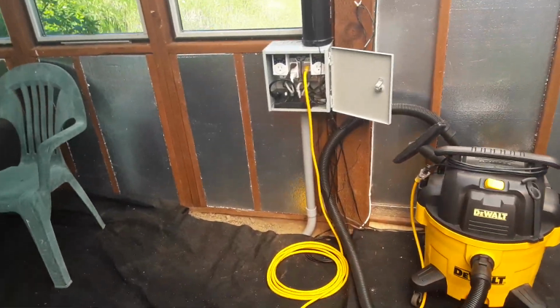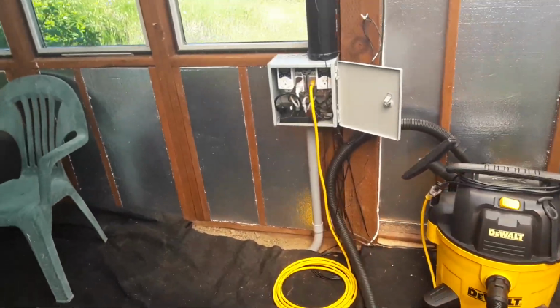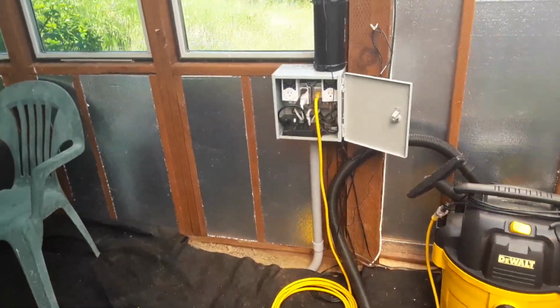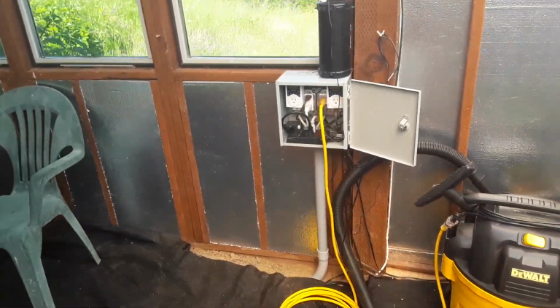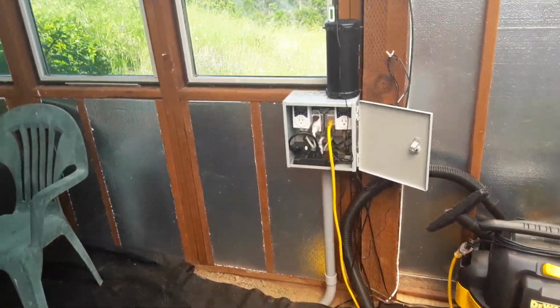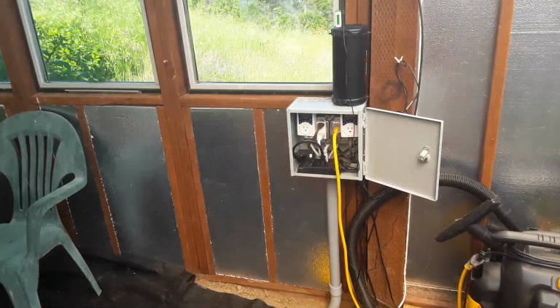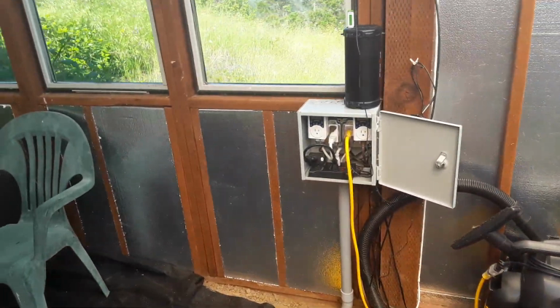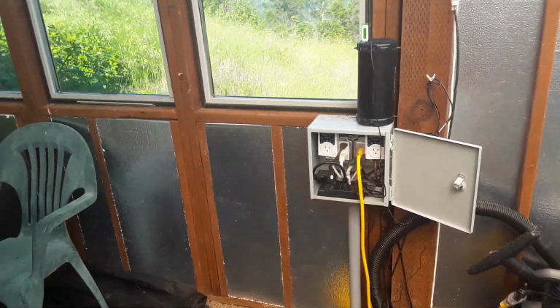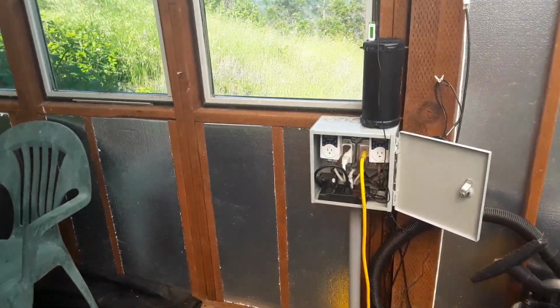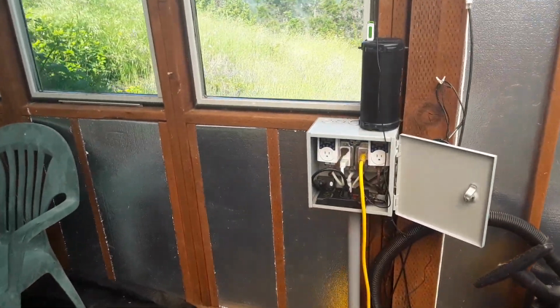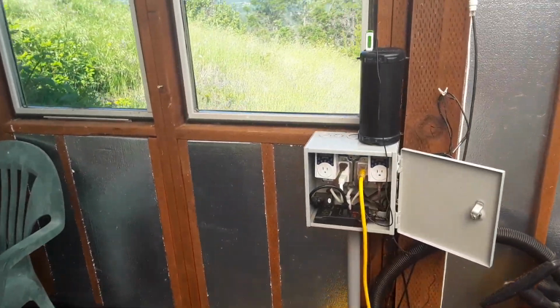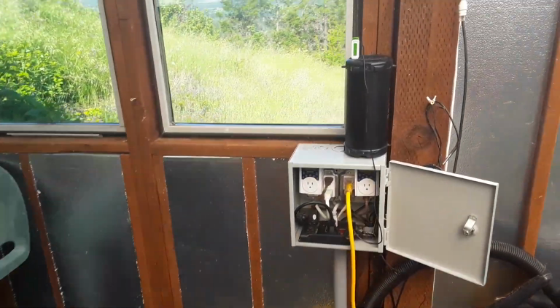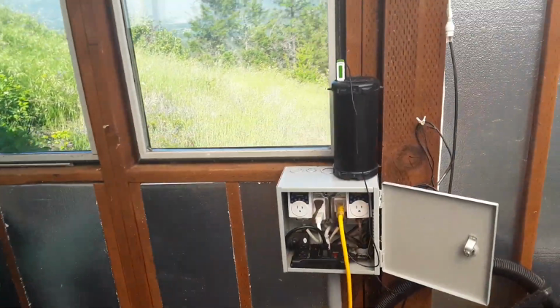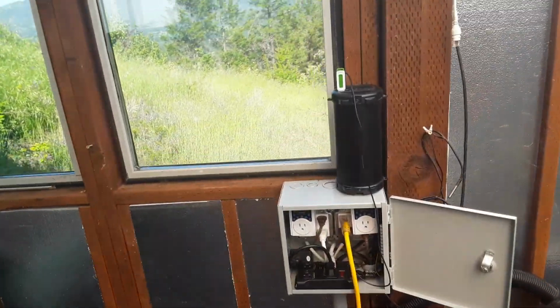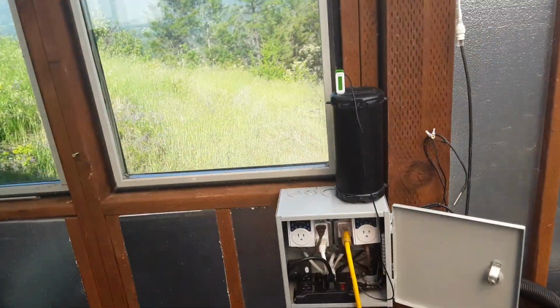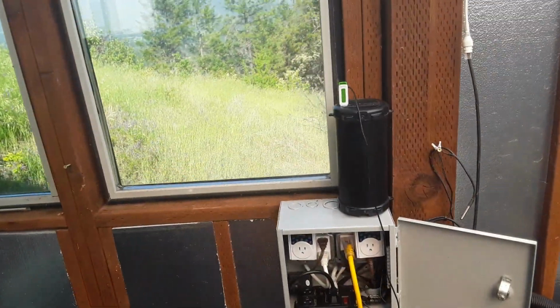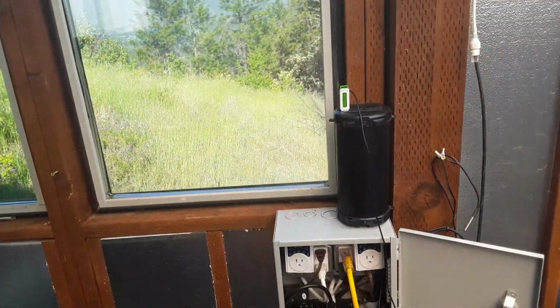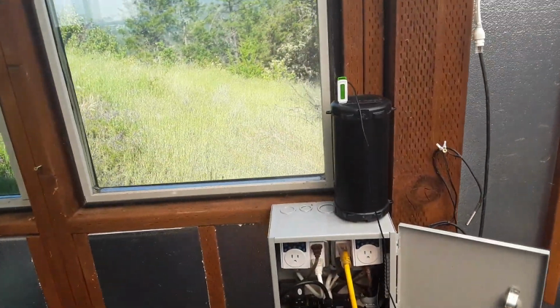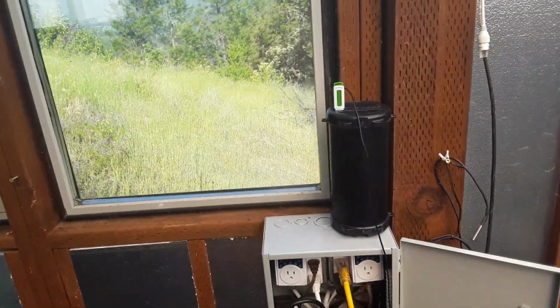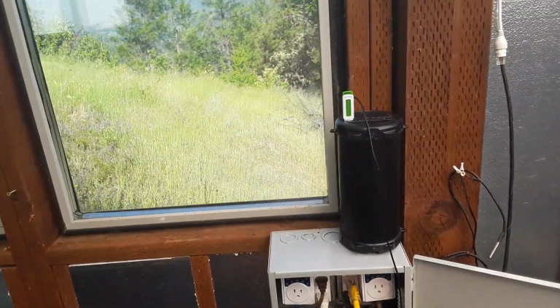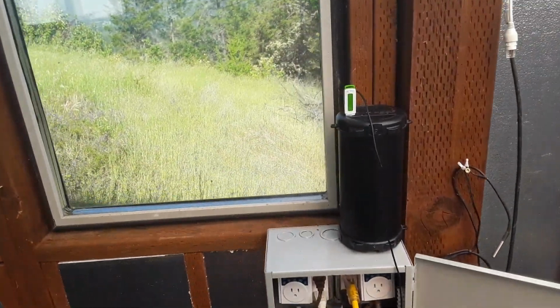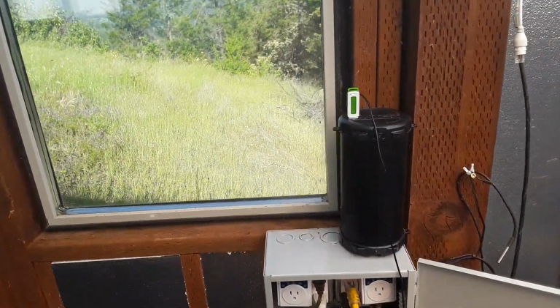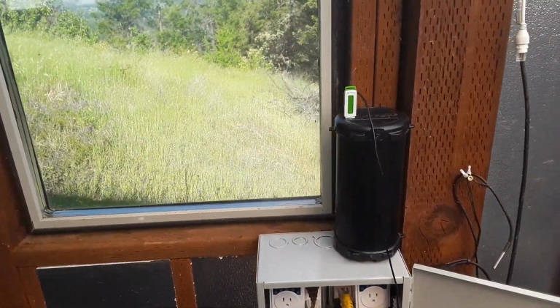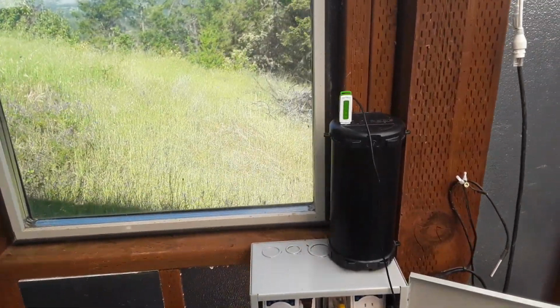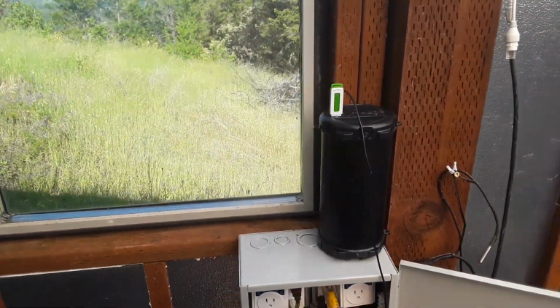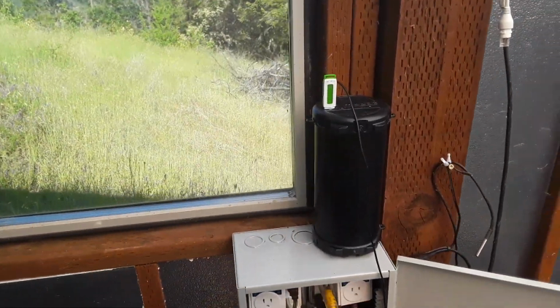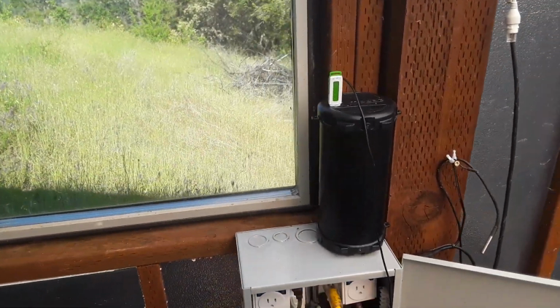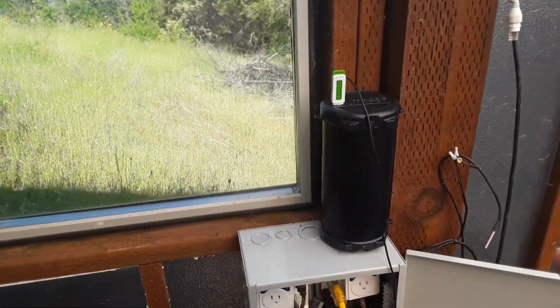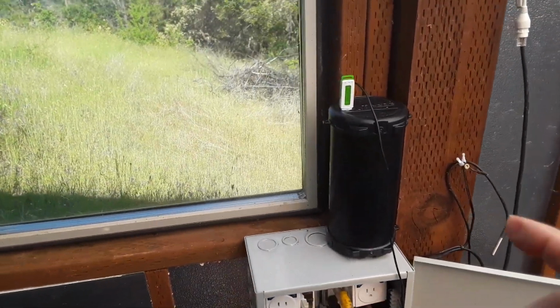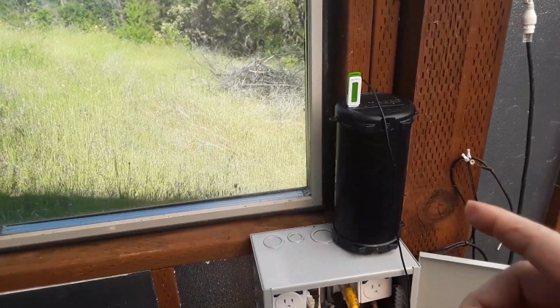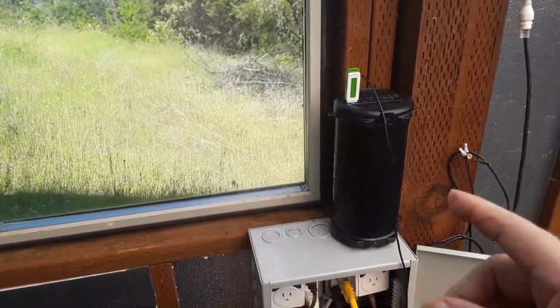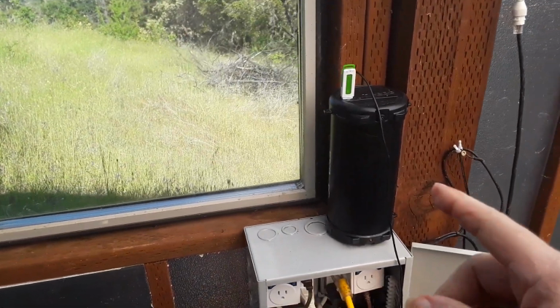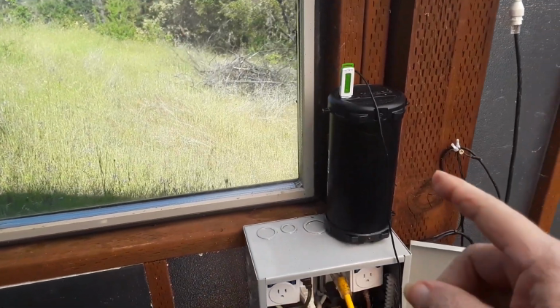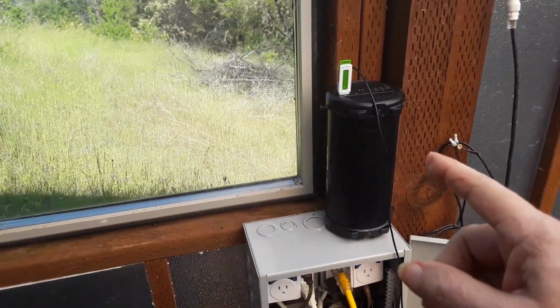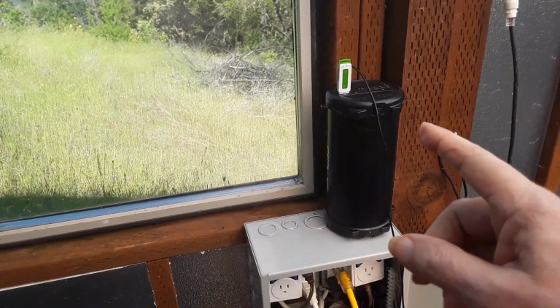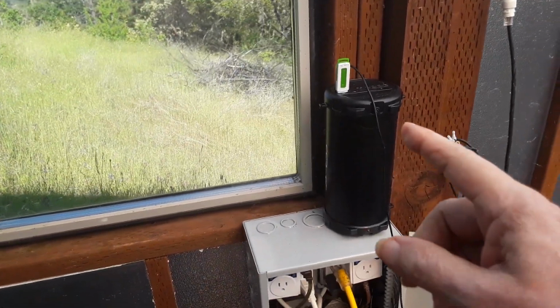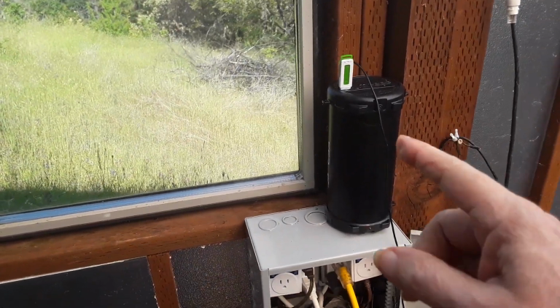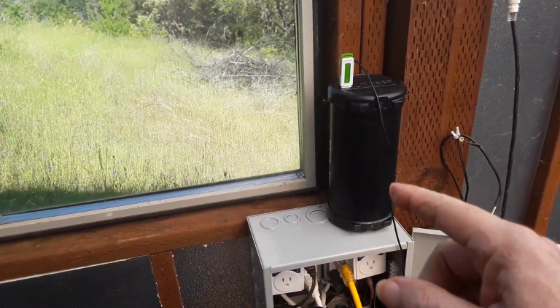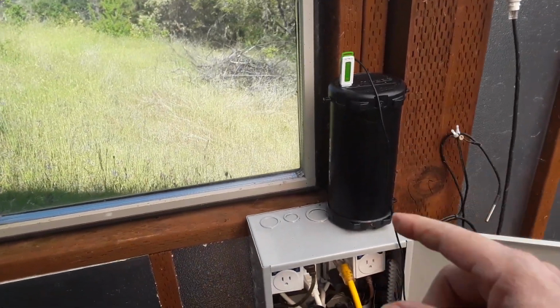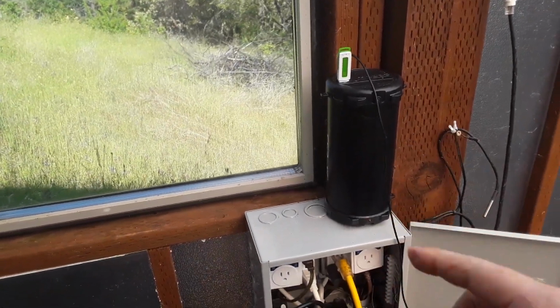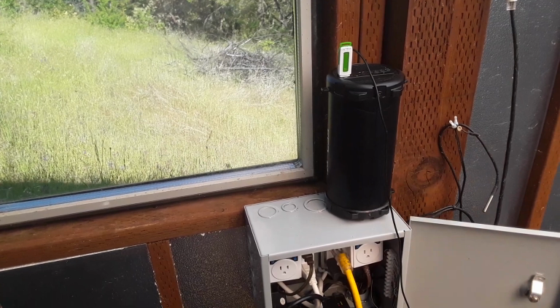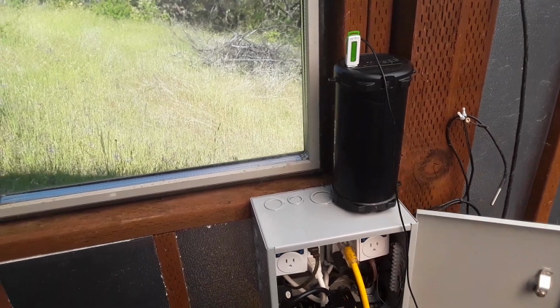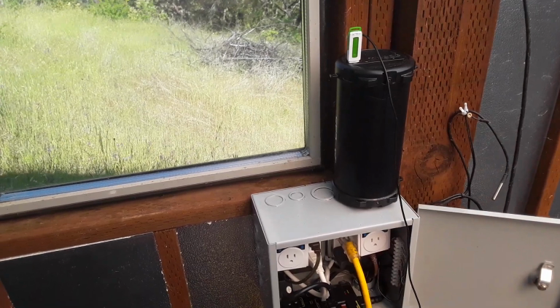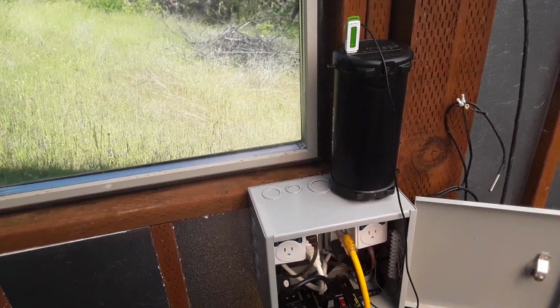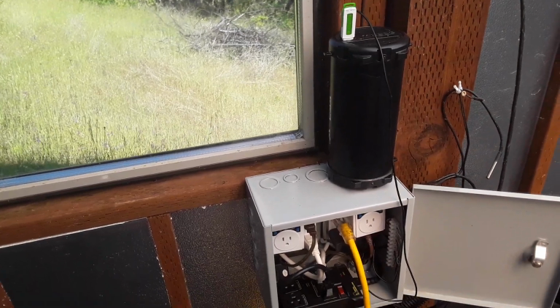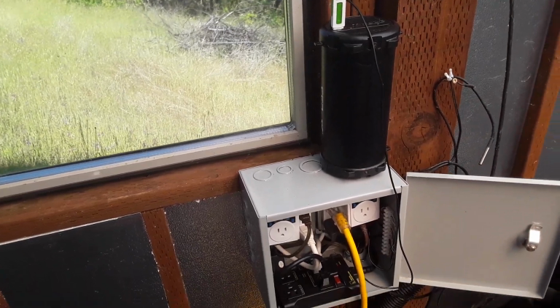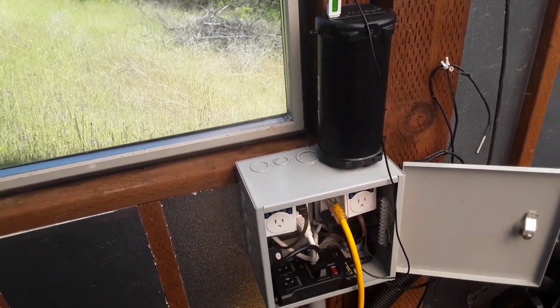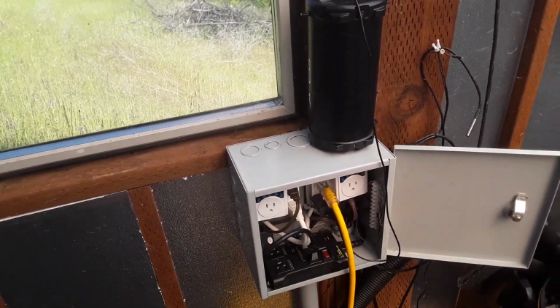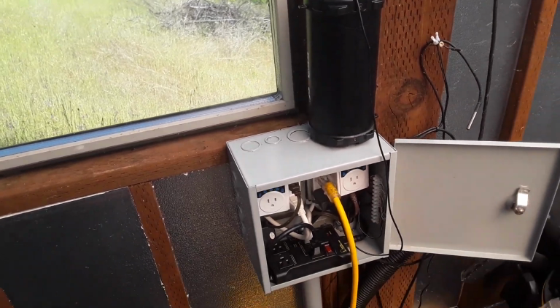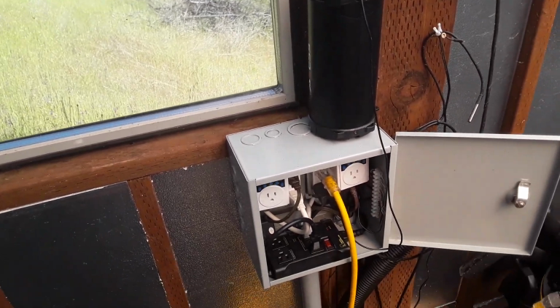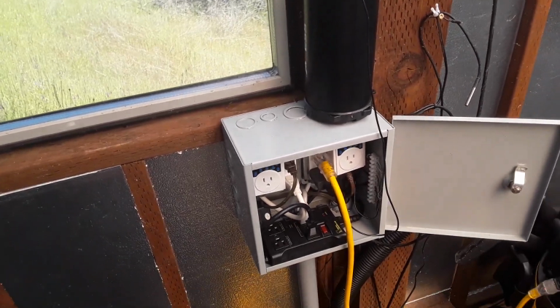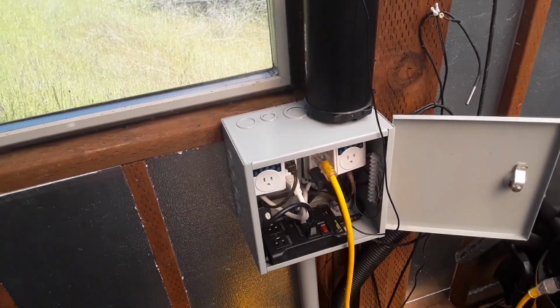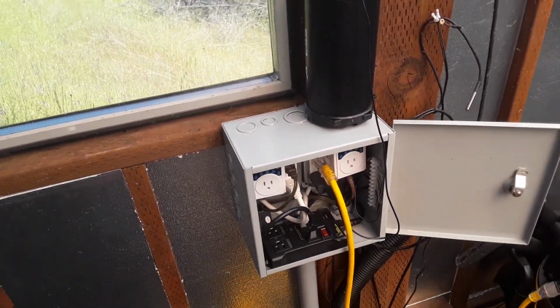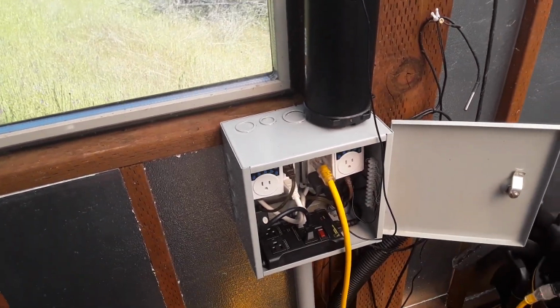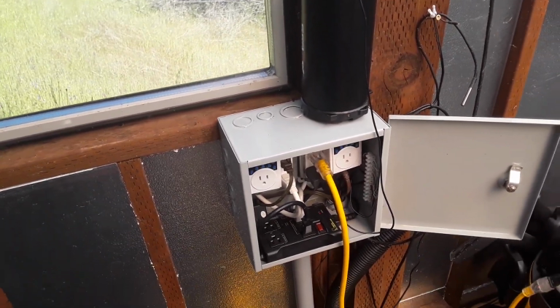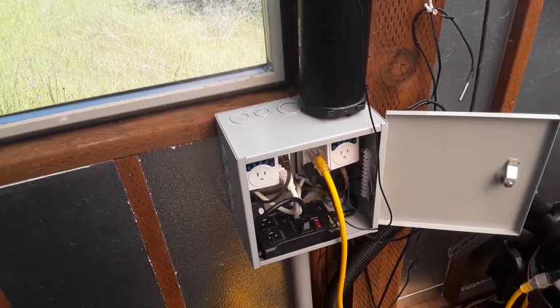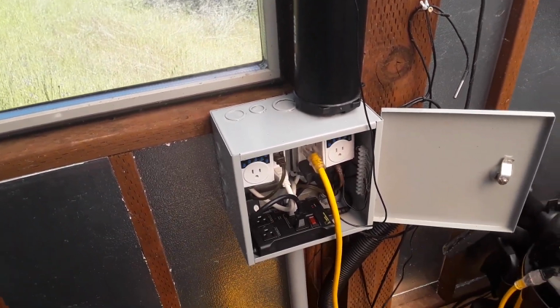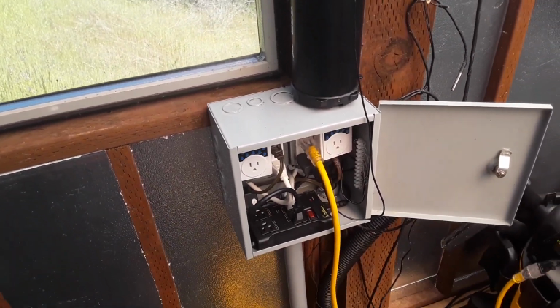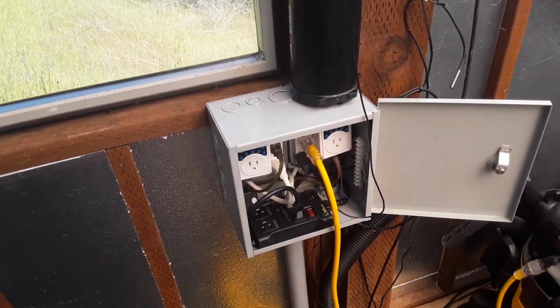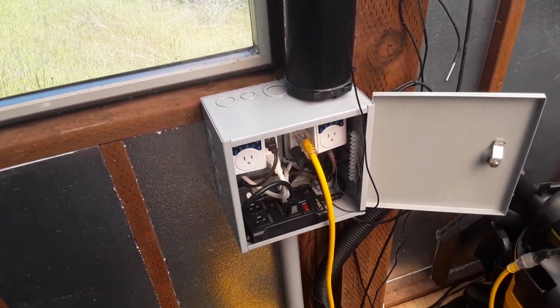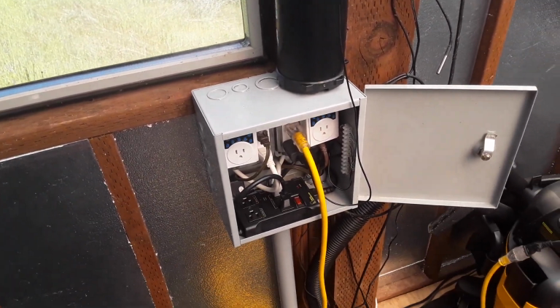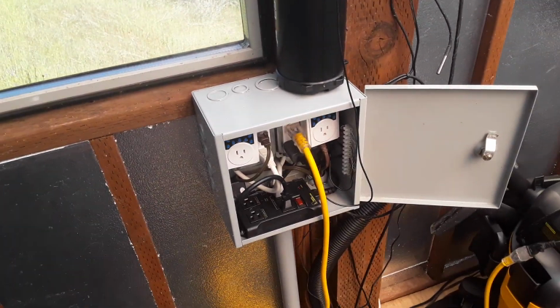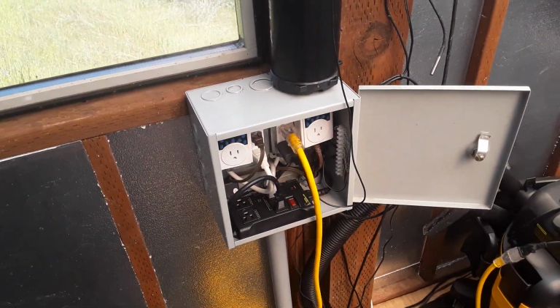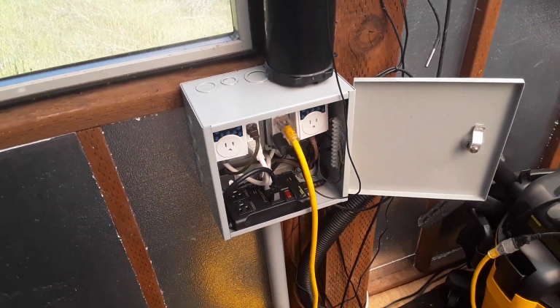Plants love music, so there's a little music box to serenade the plants with.